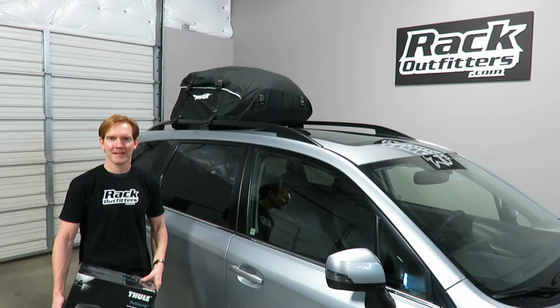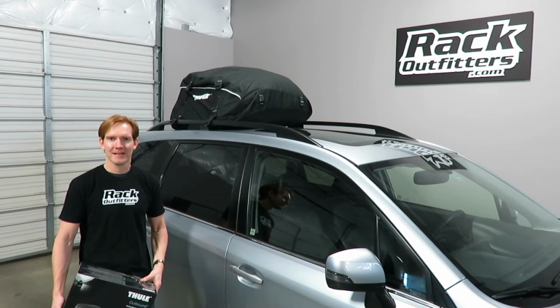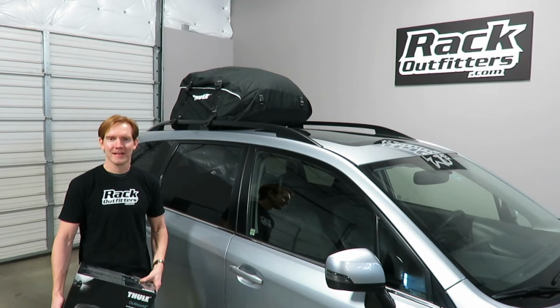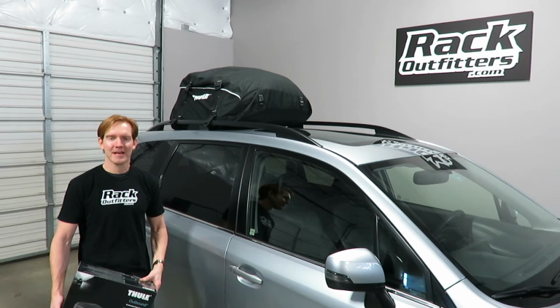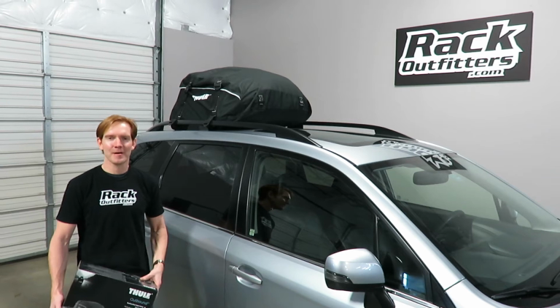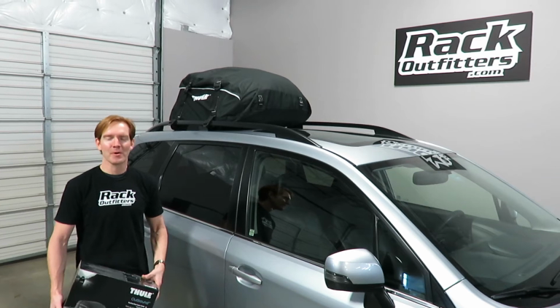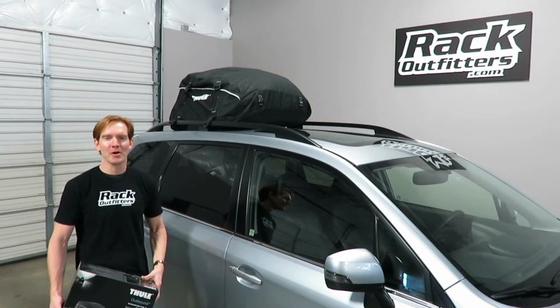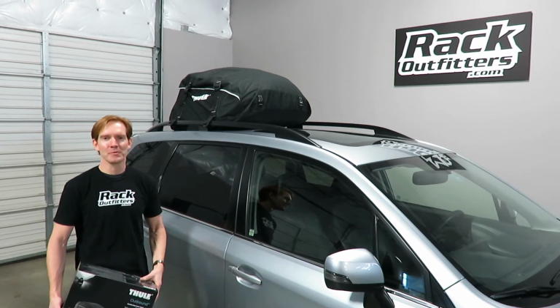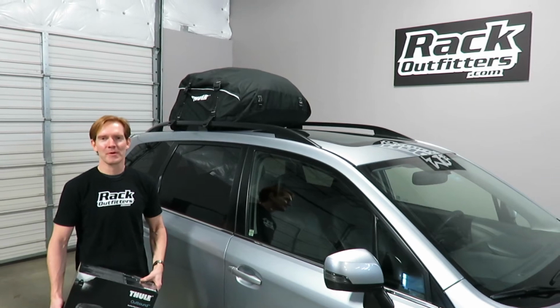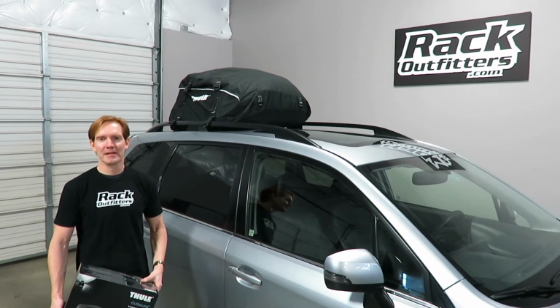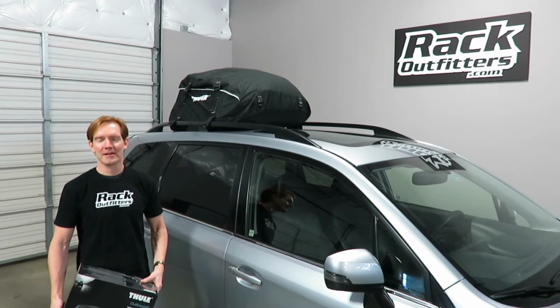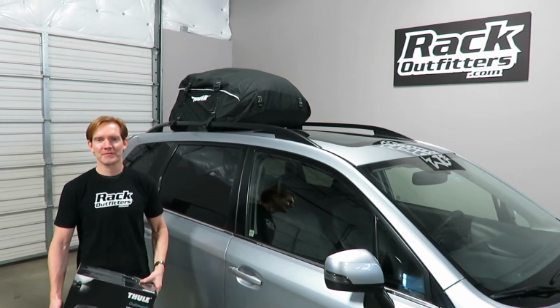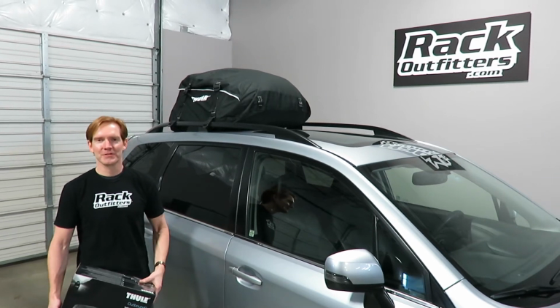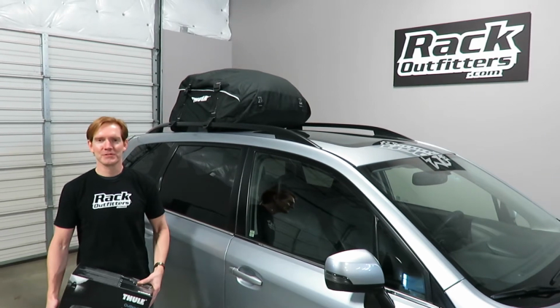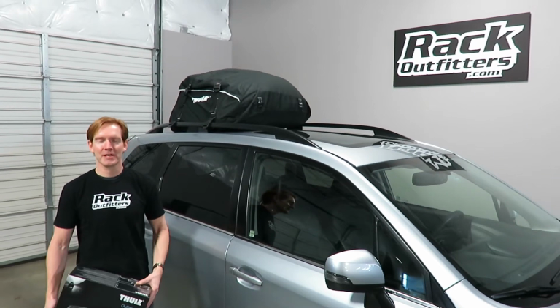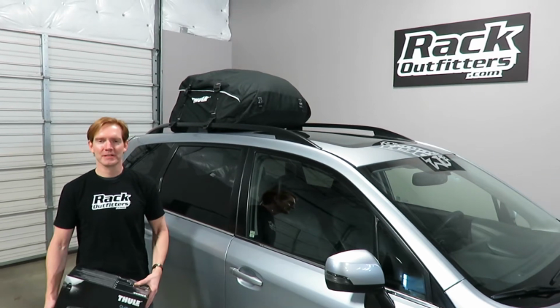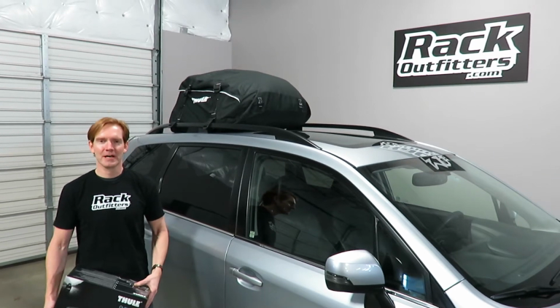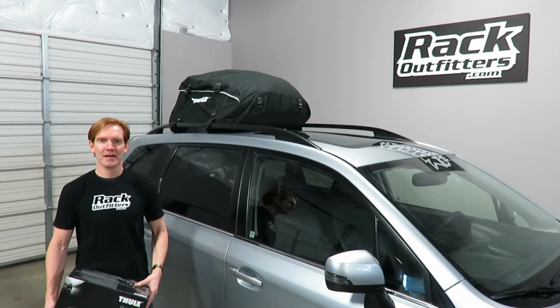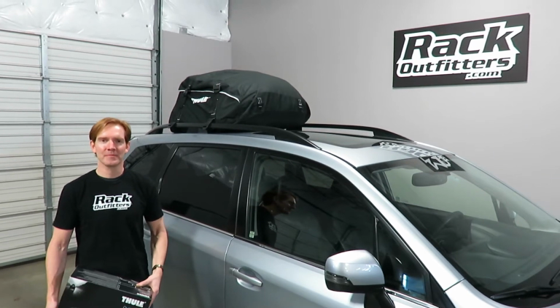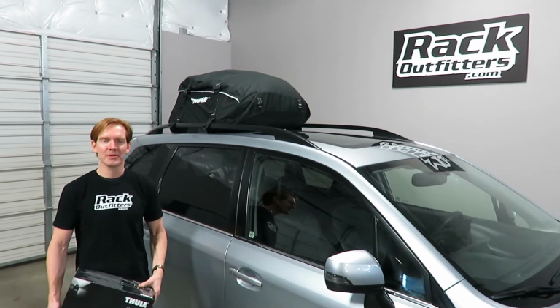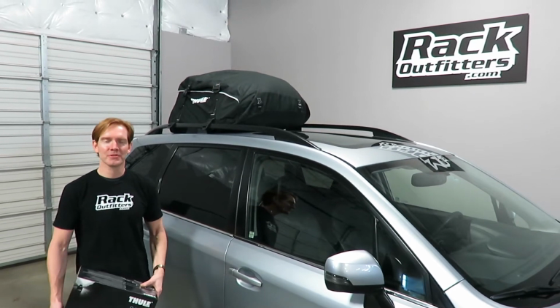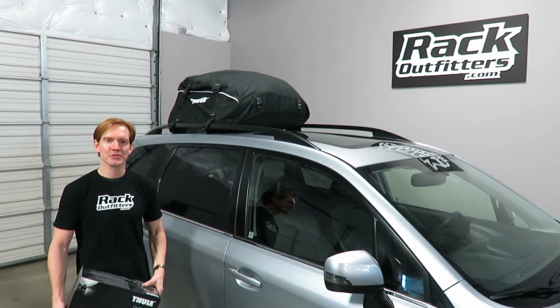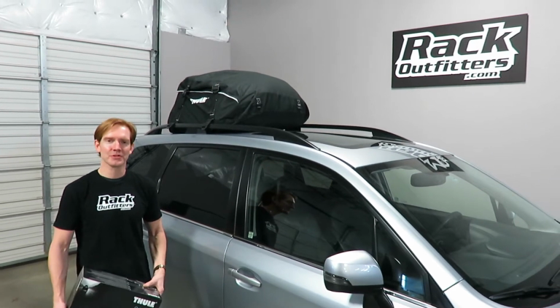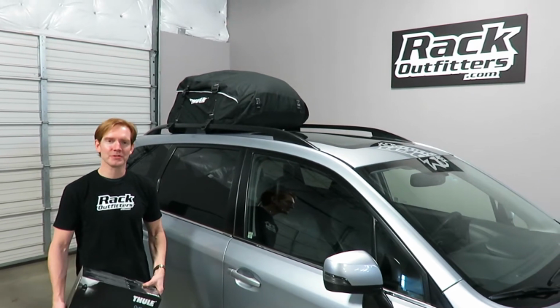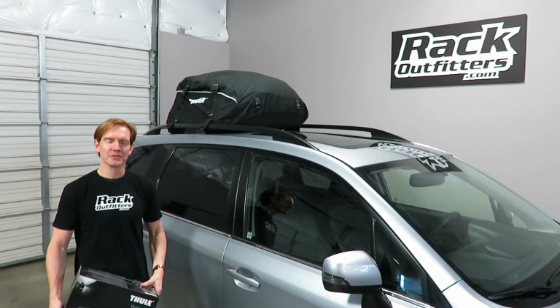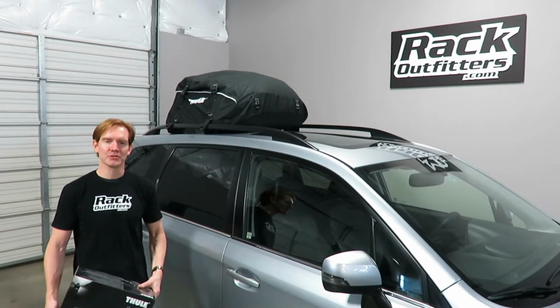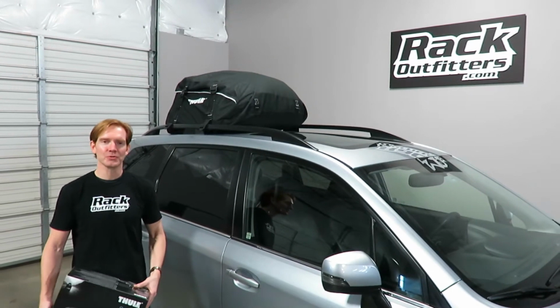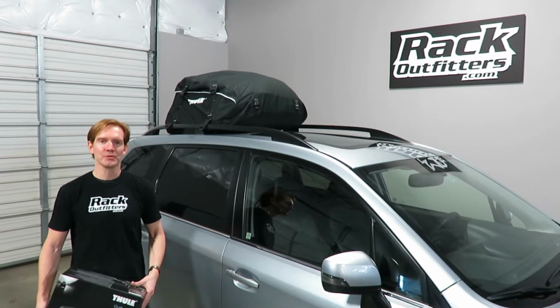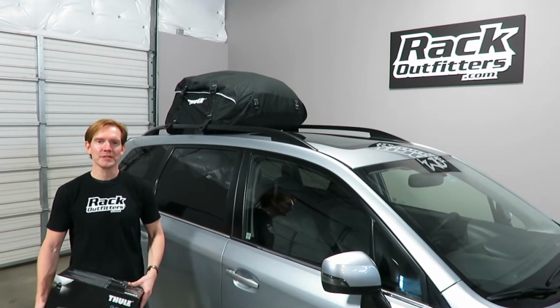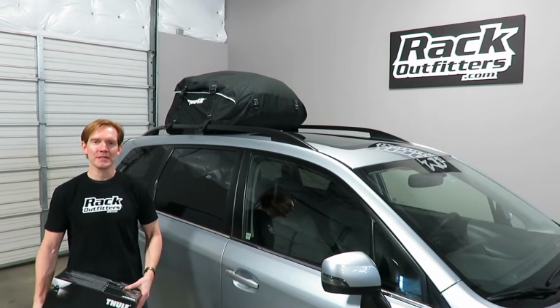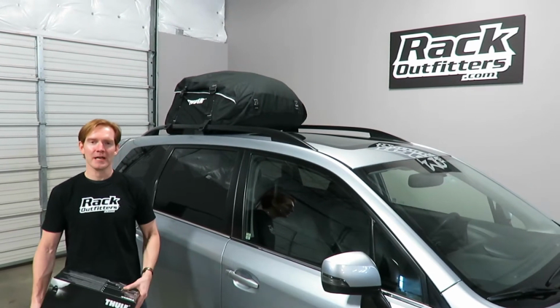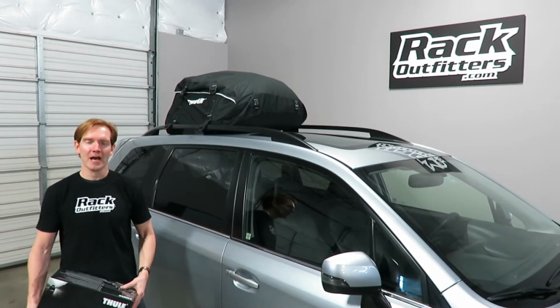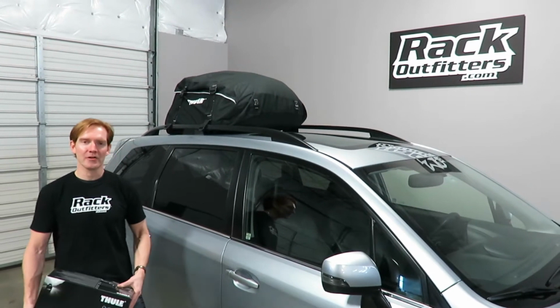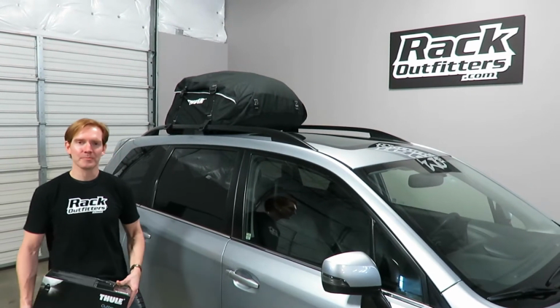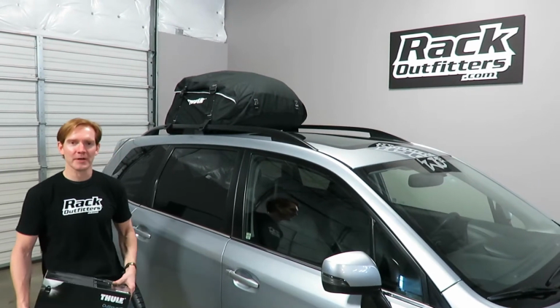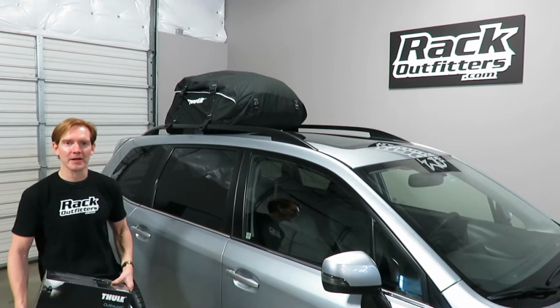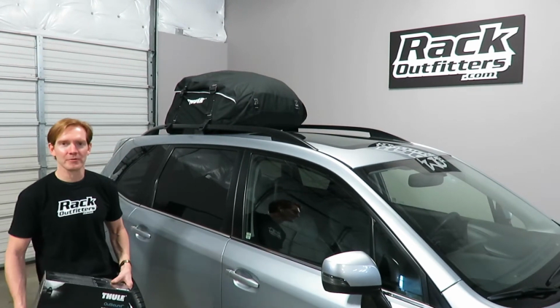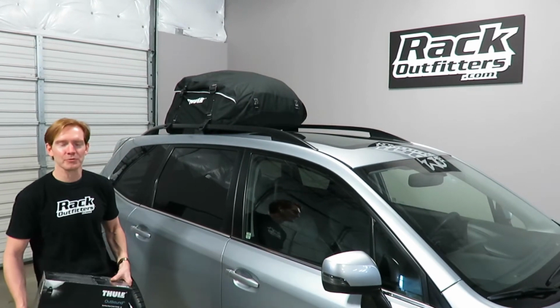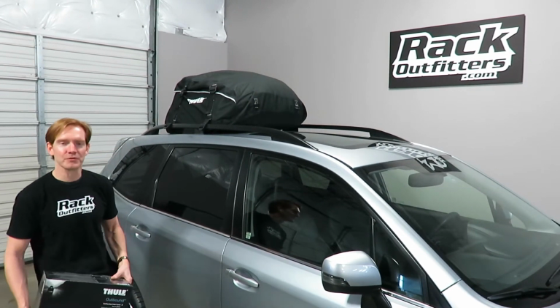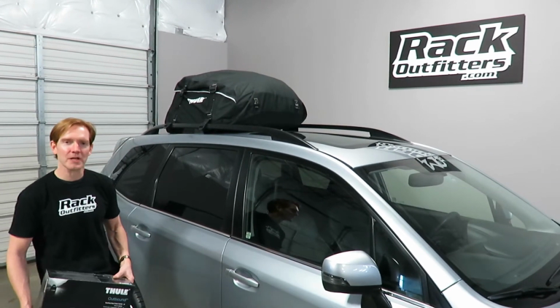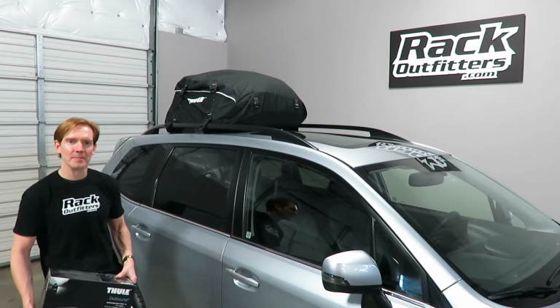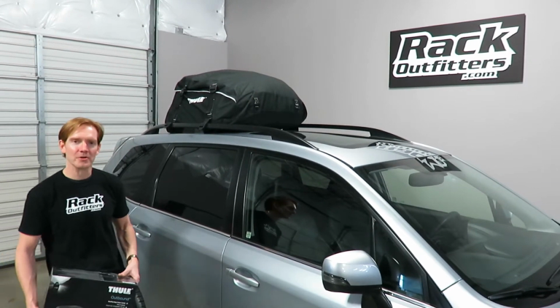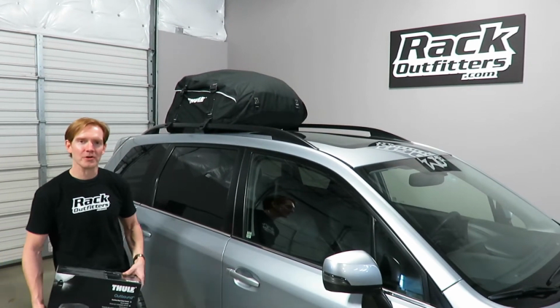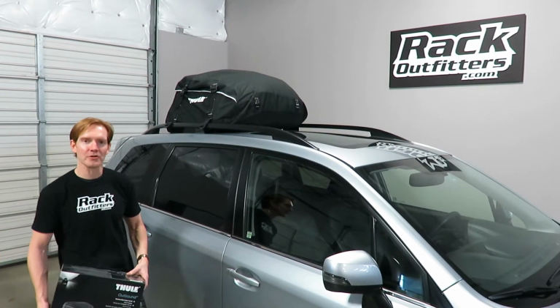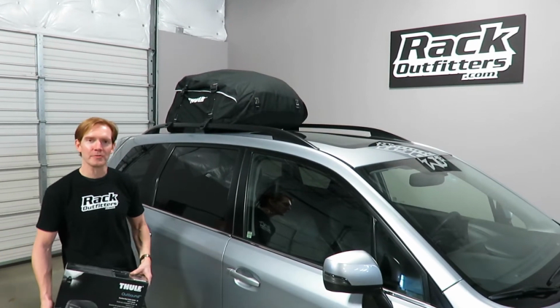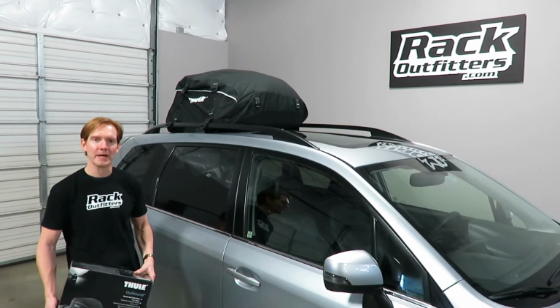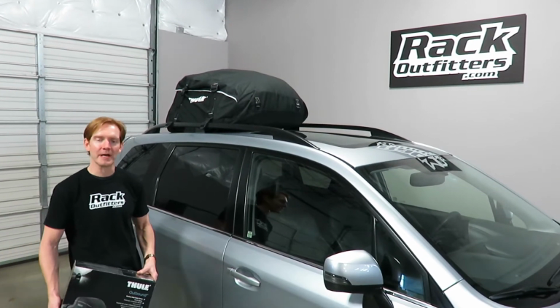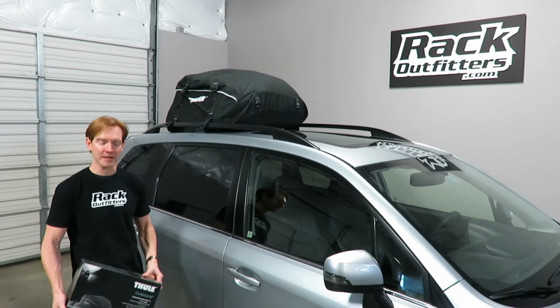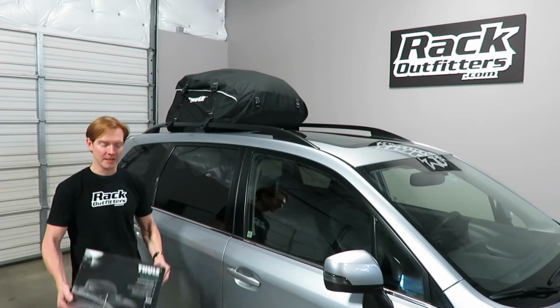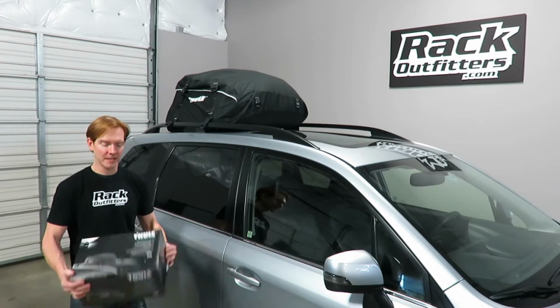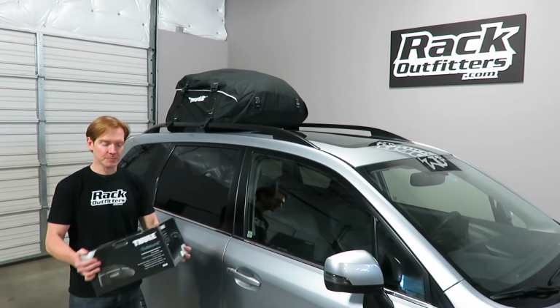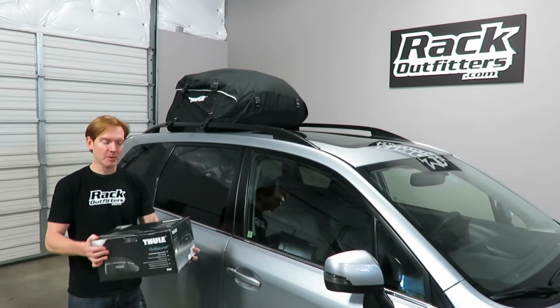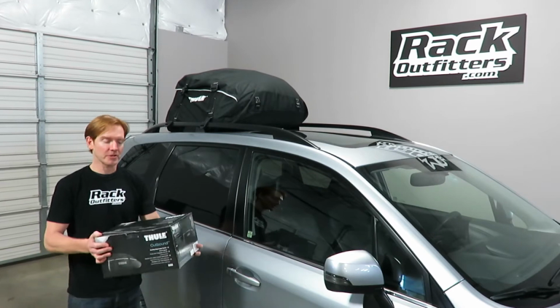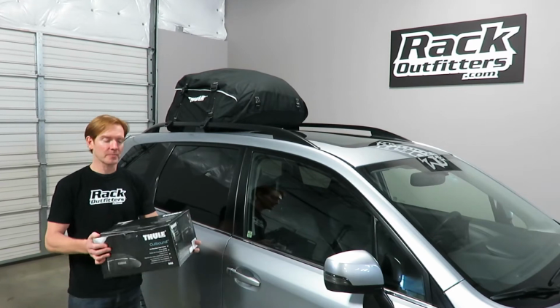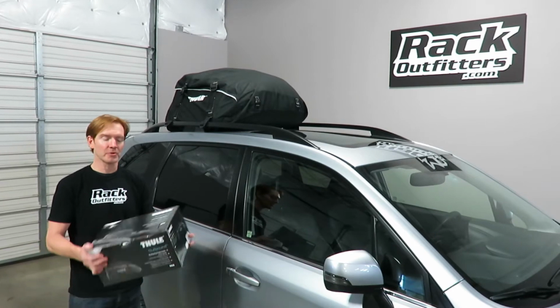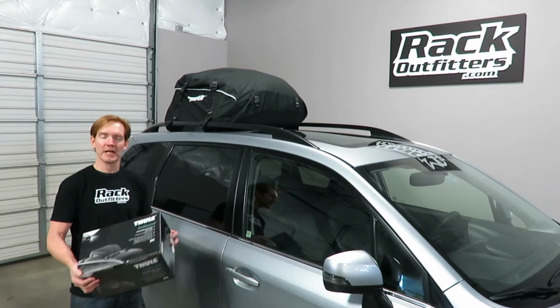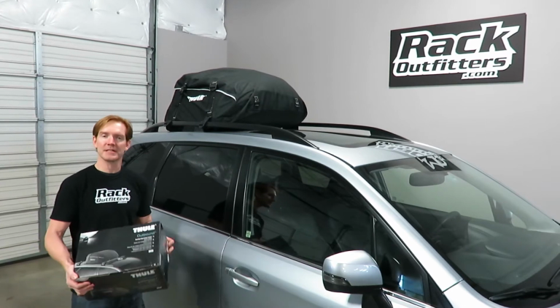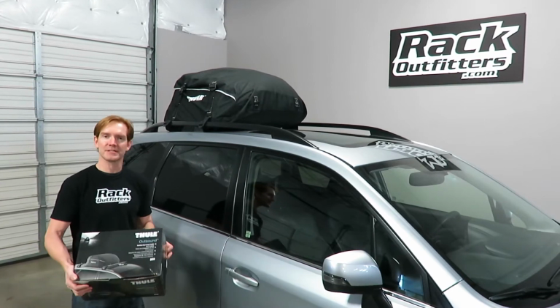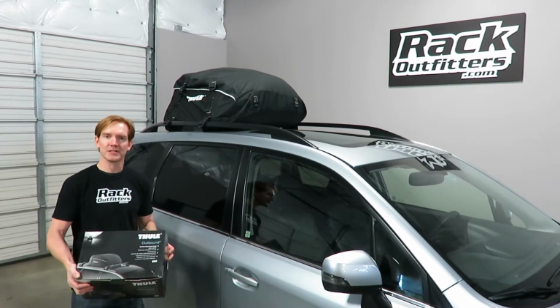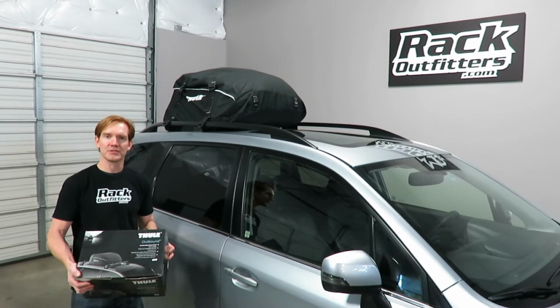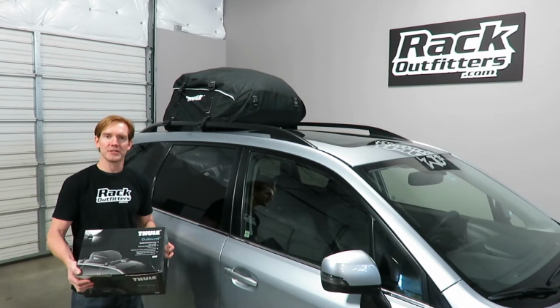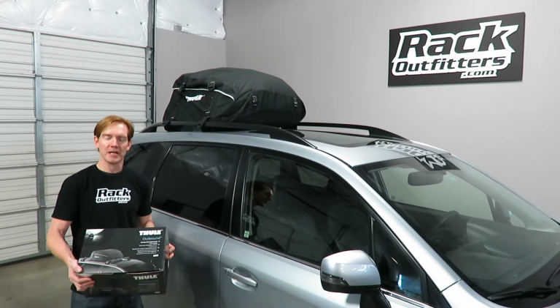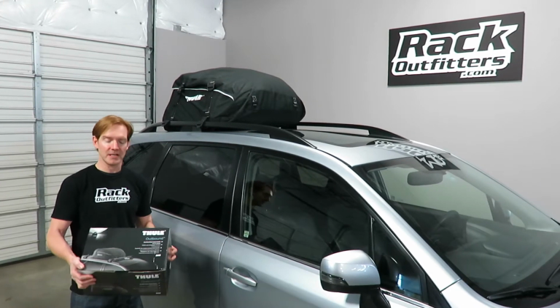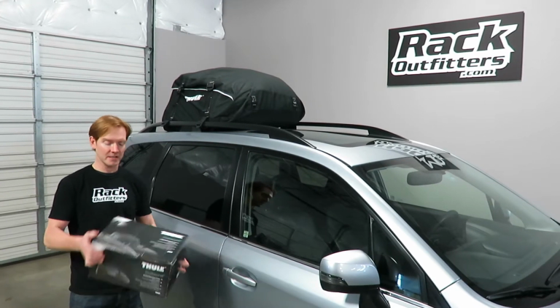Hey, I'm Paul with rackoutfitters.com here to show you the Thule Outbound rooftop cargo bag. It's part number 868.